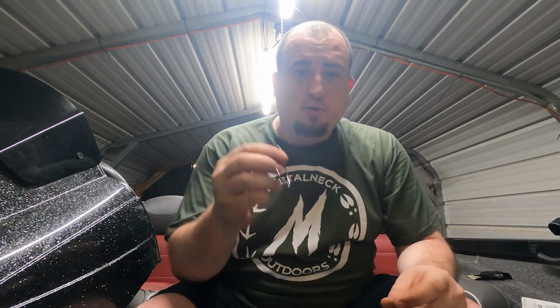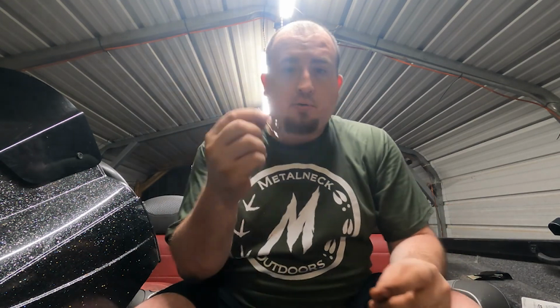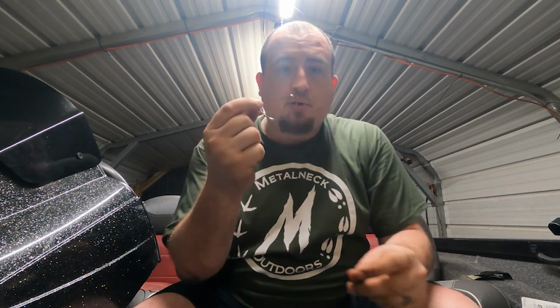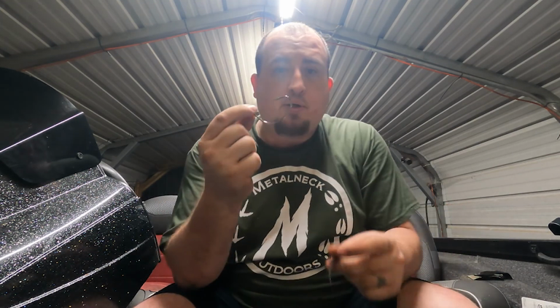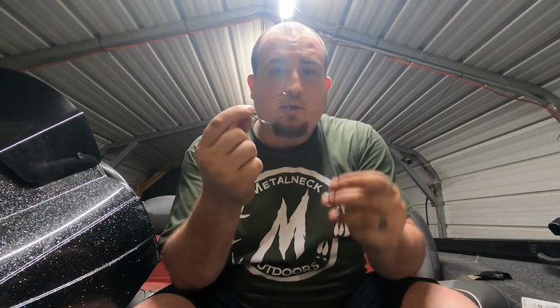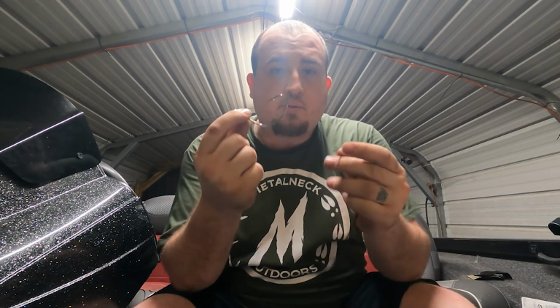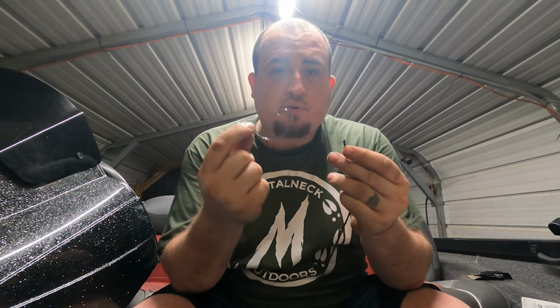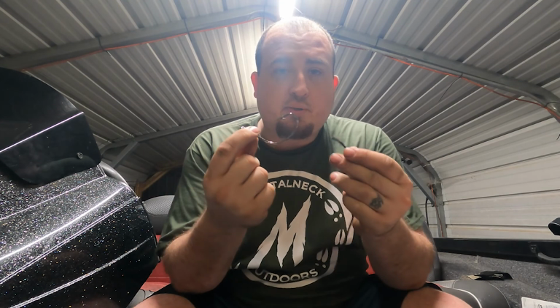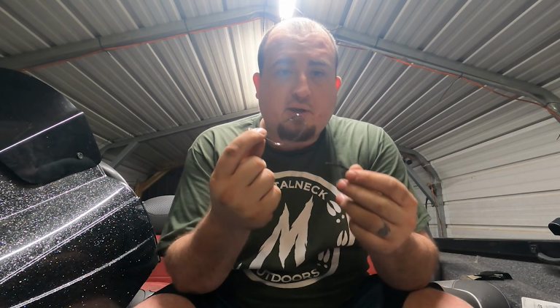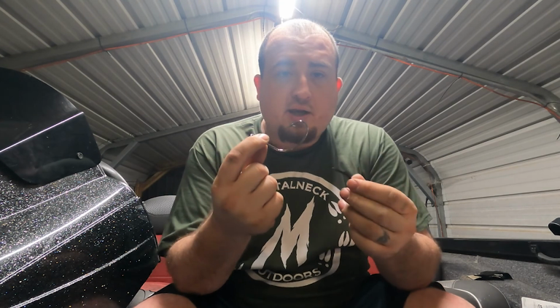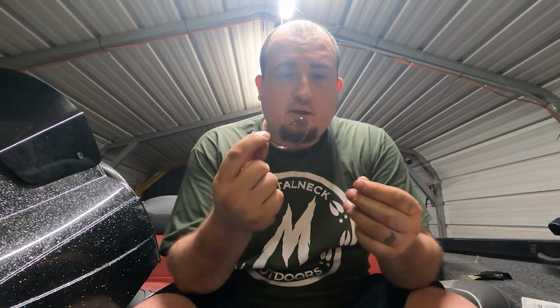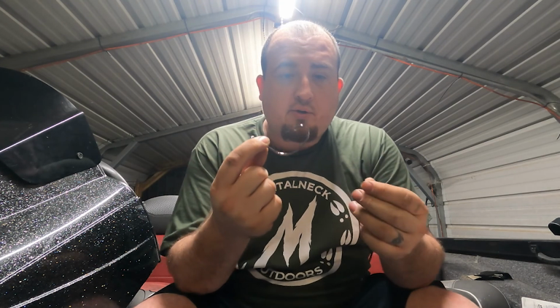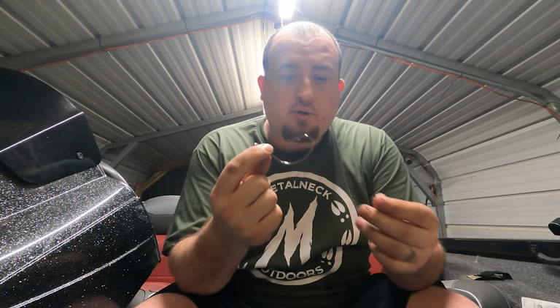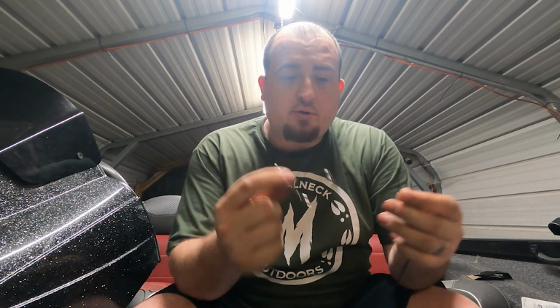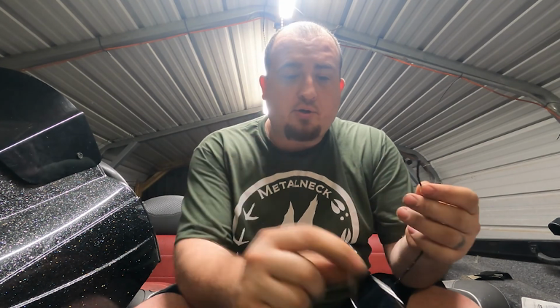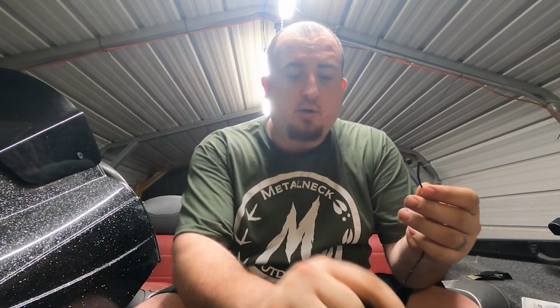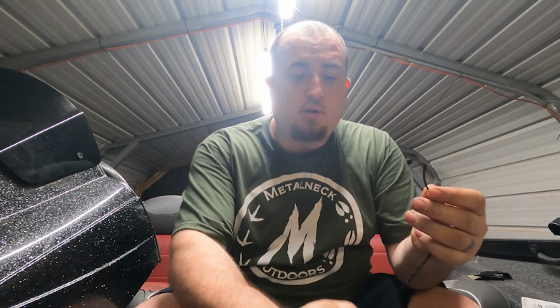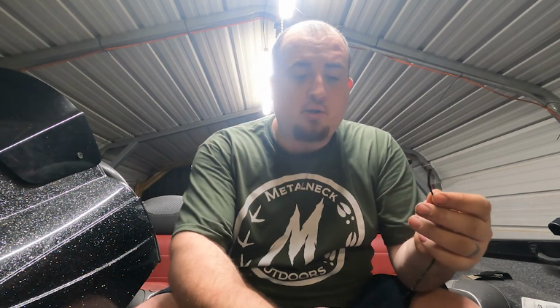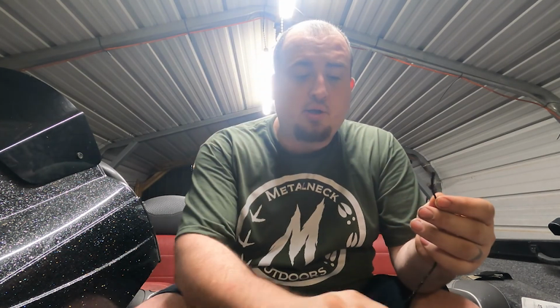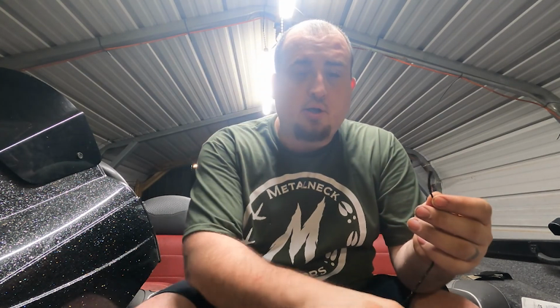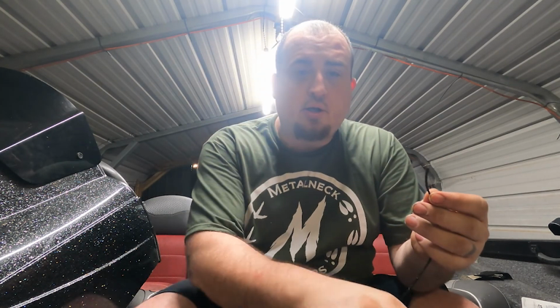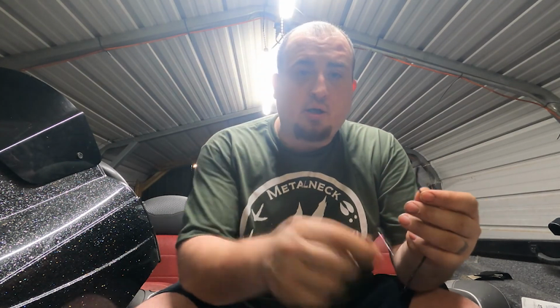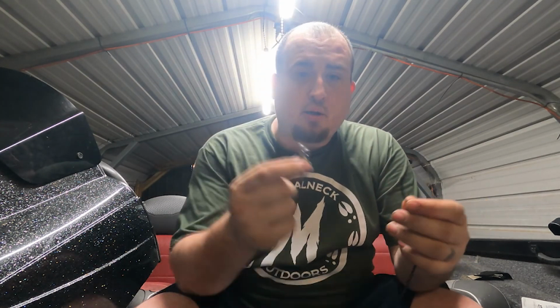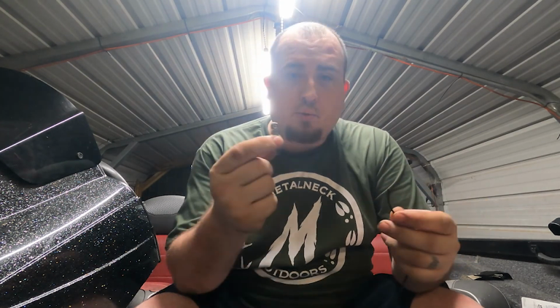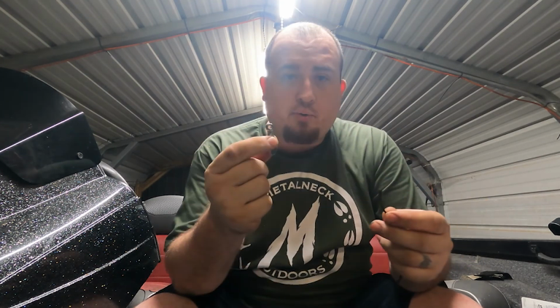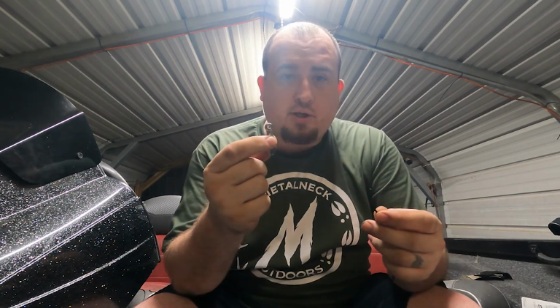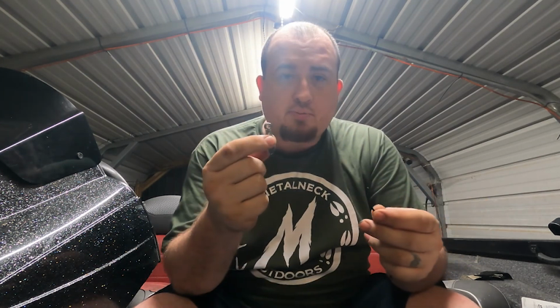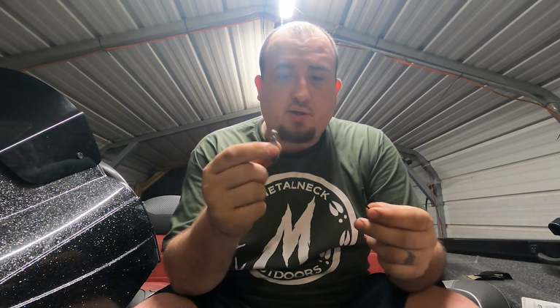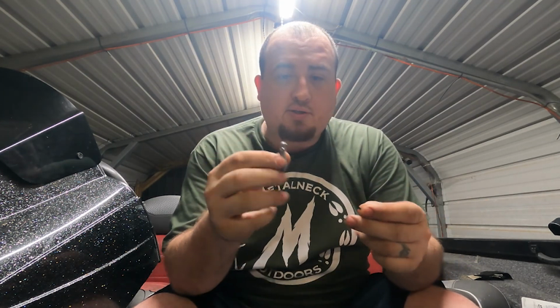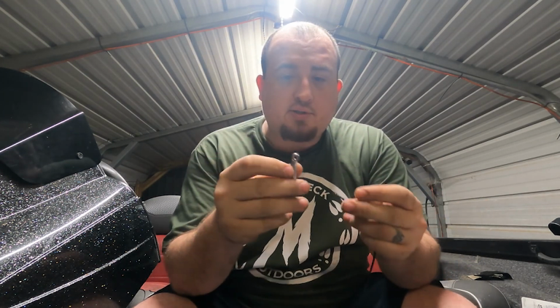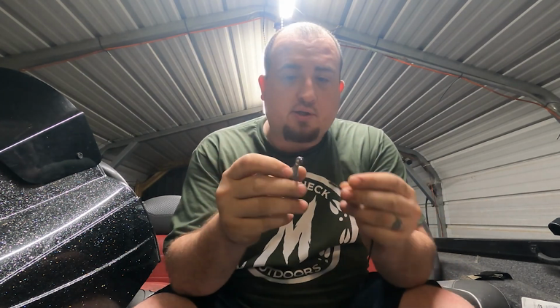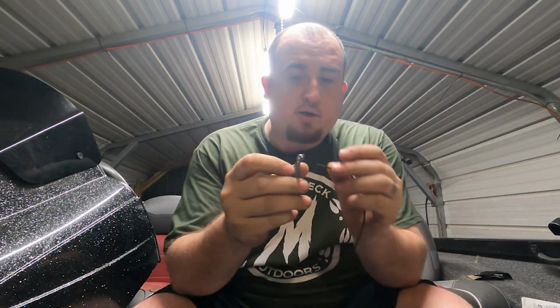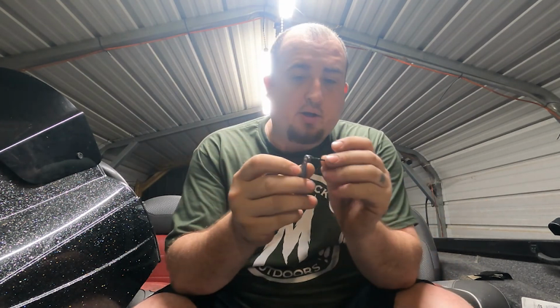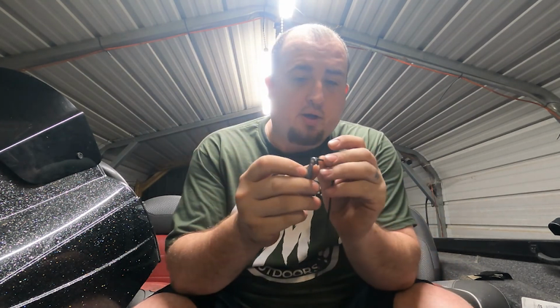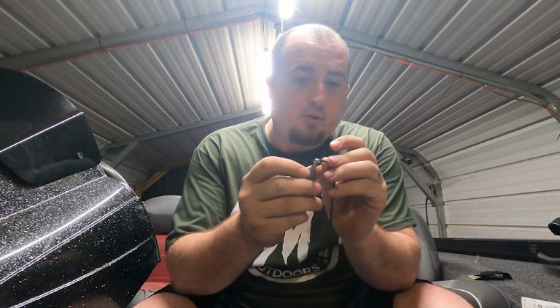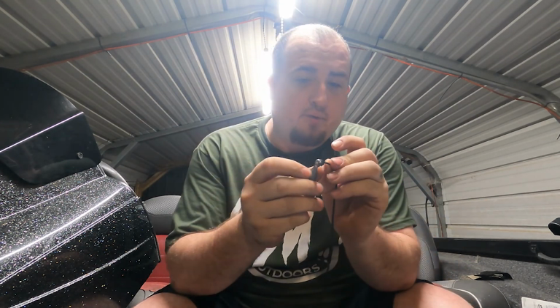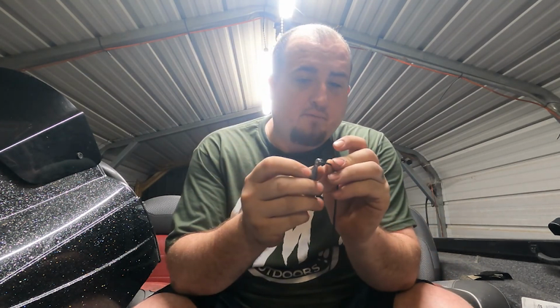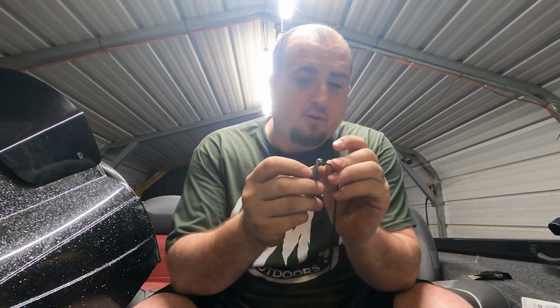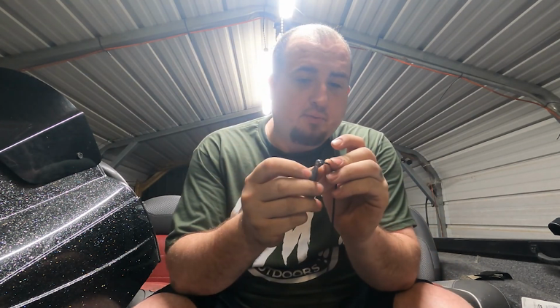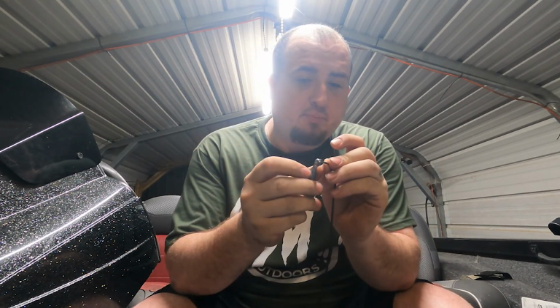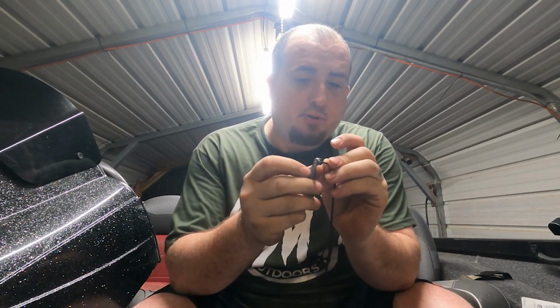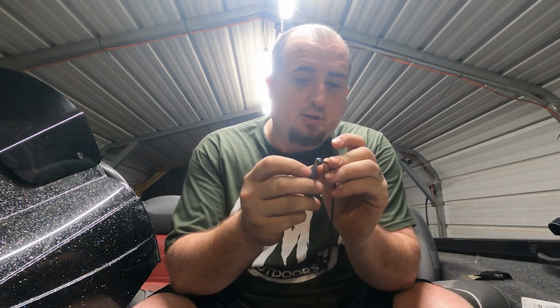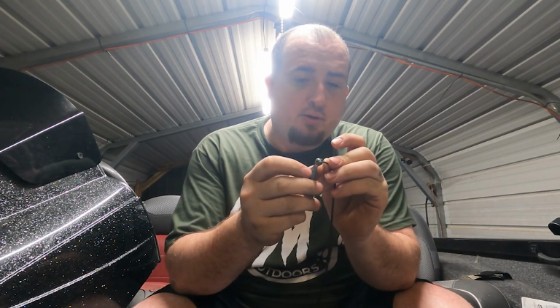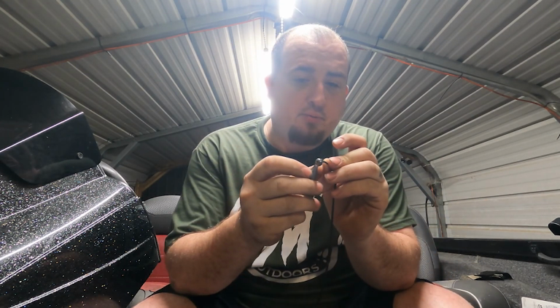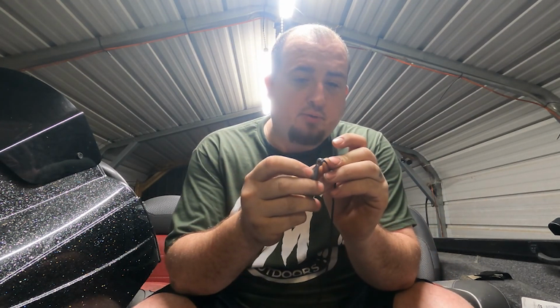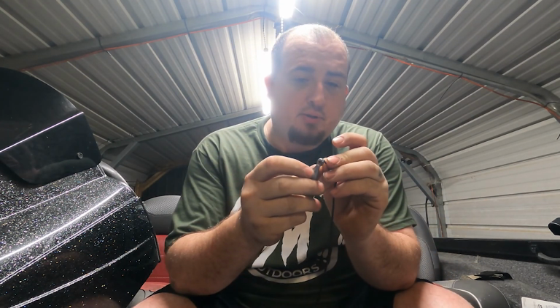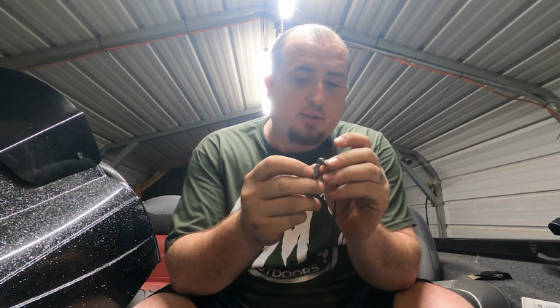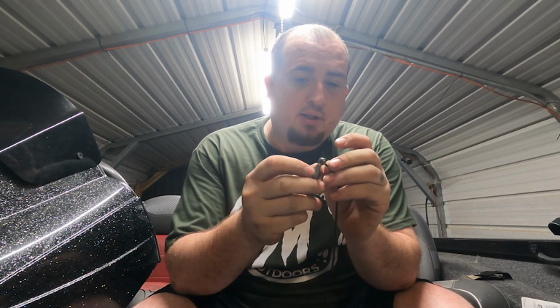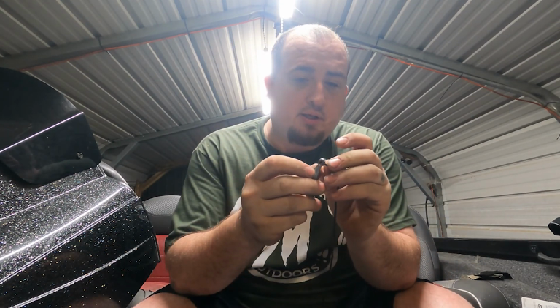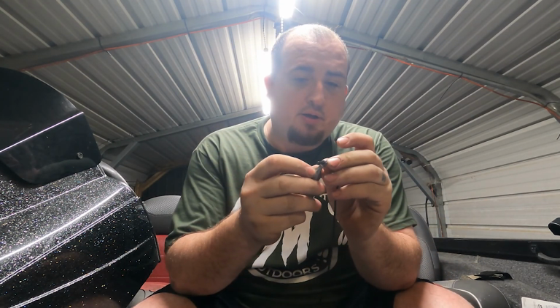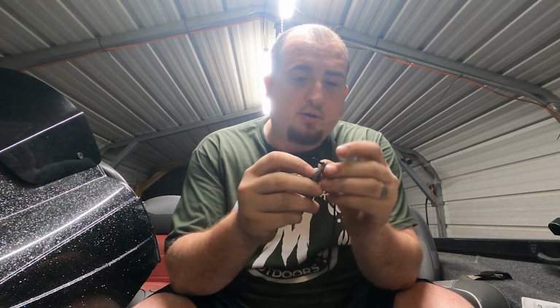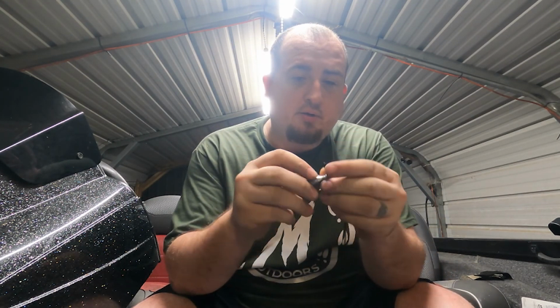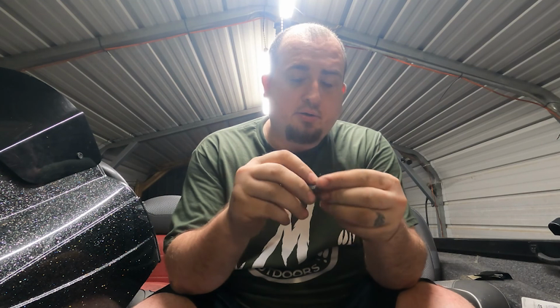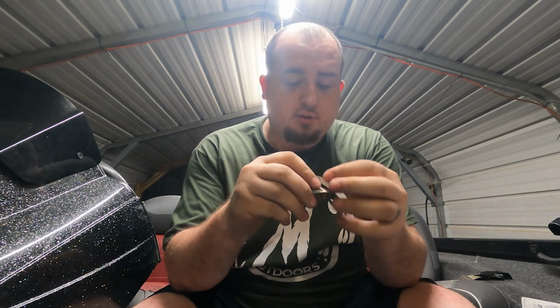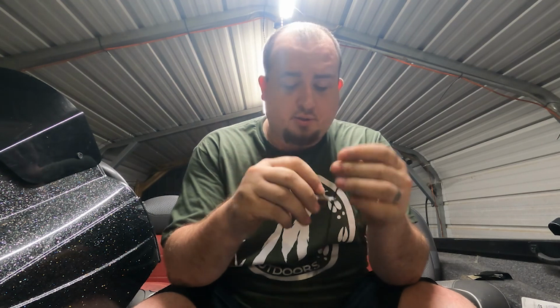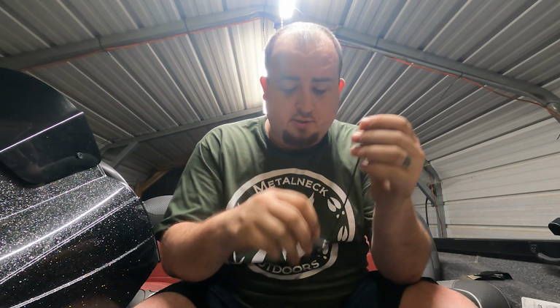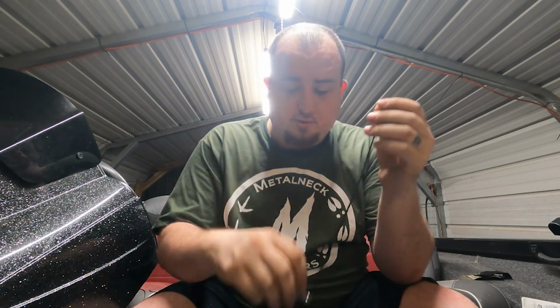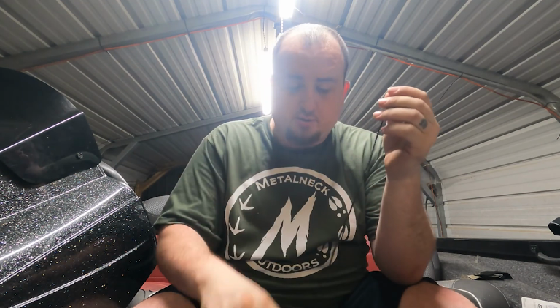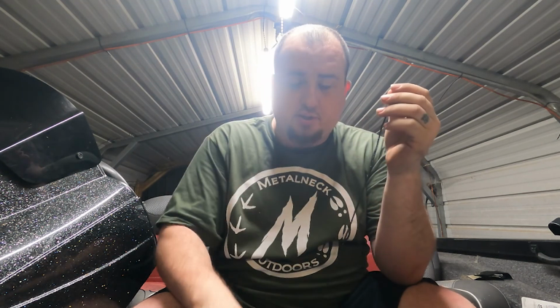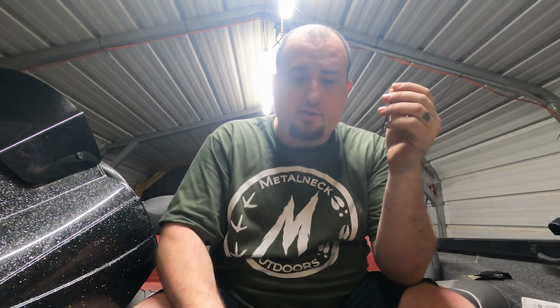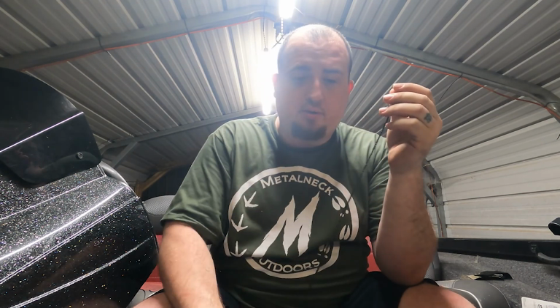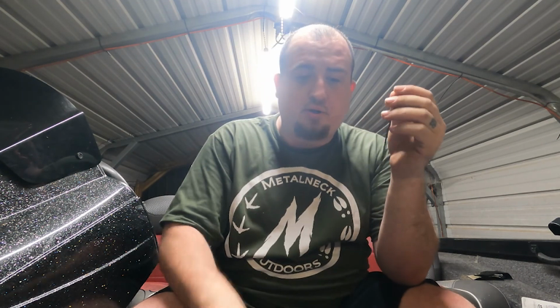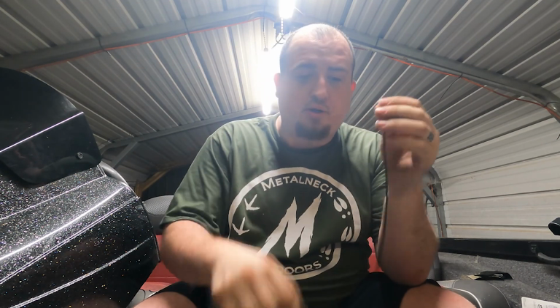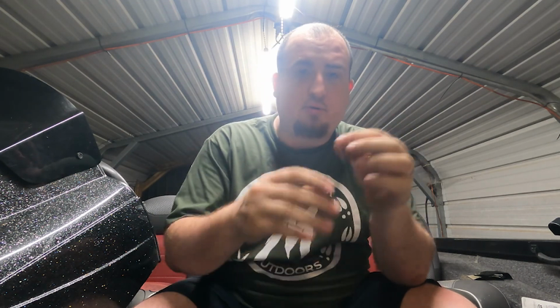Next thing I'm going to do is take my 9-aught hook and my 1-ounce sinker, go ahead and put it on the line, and let it slide down.